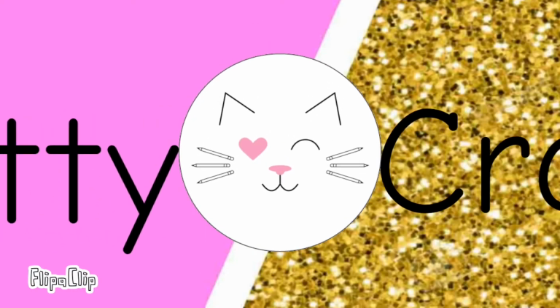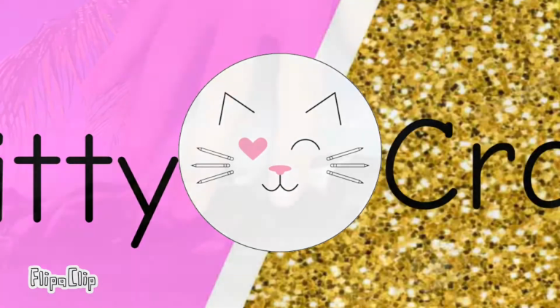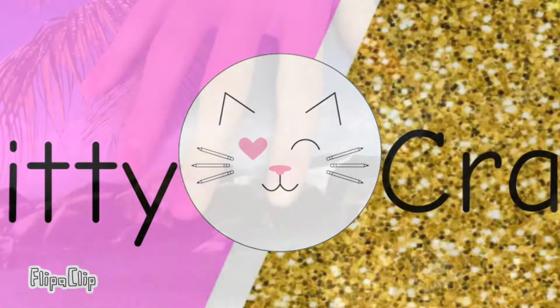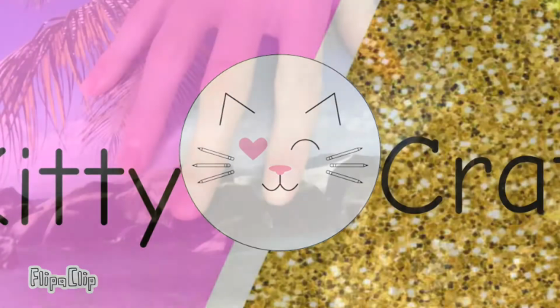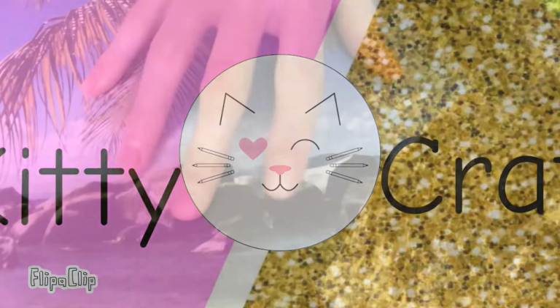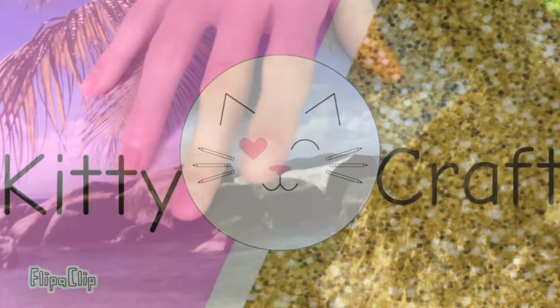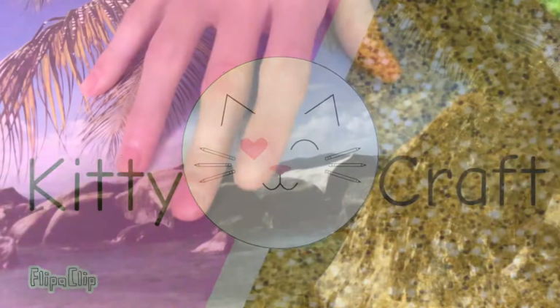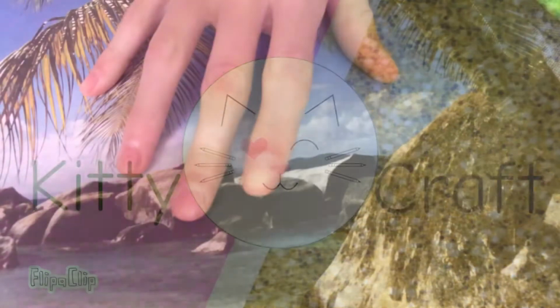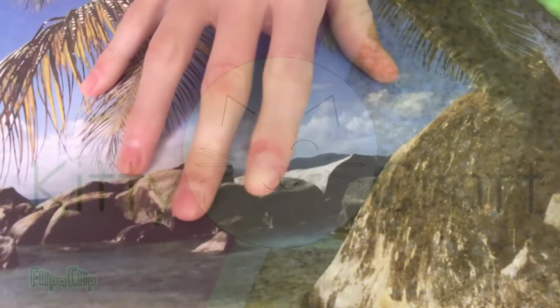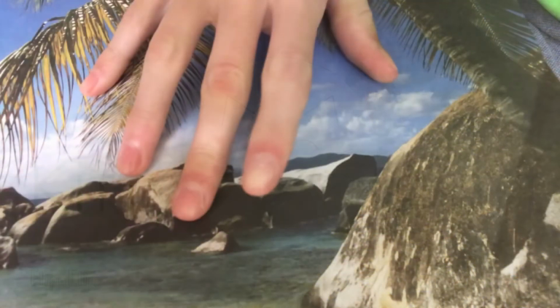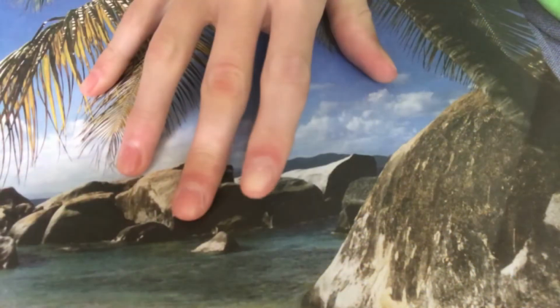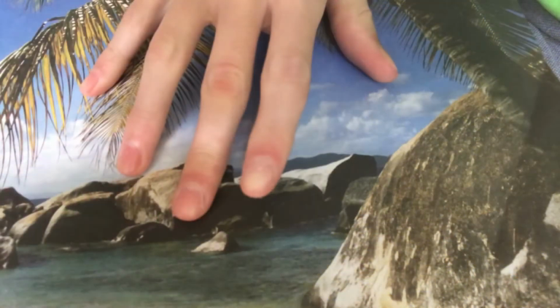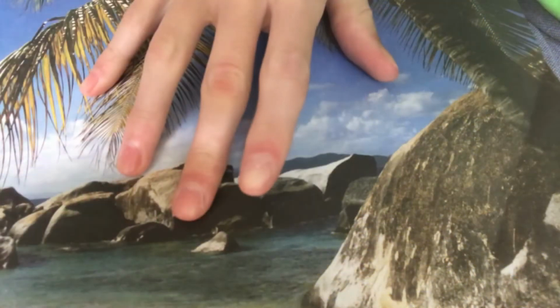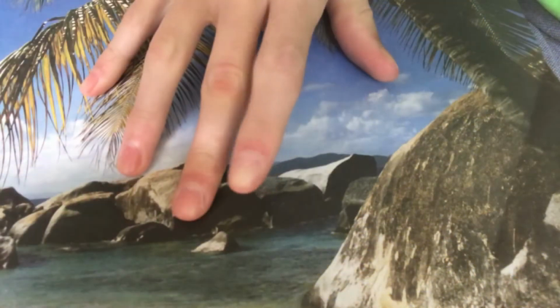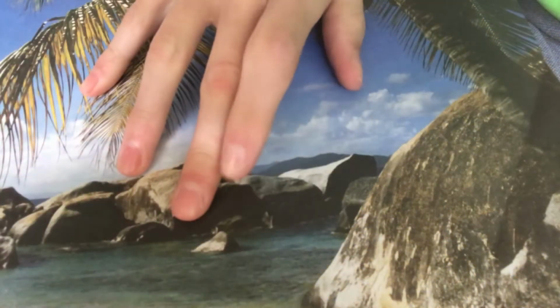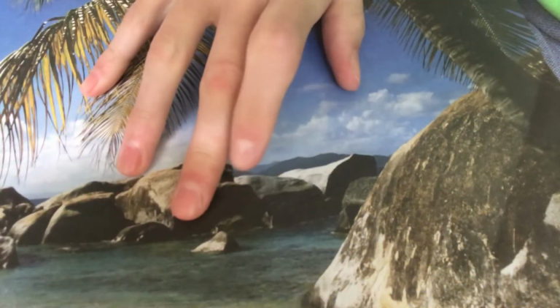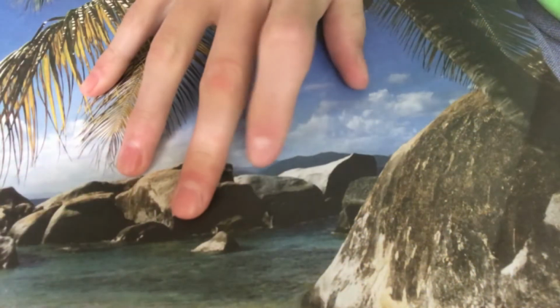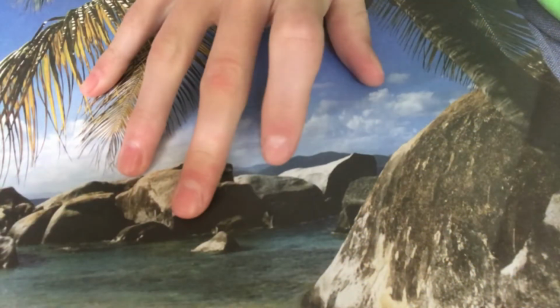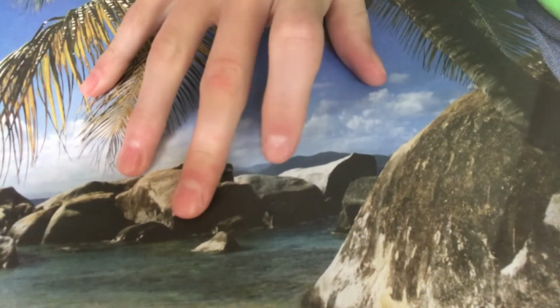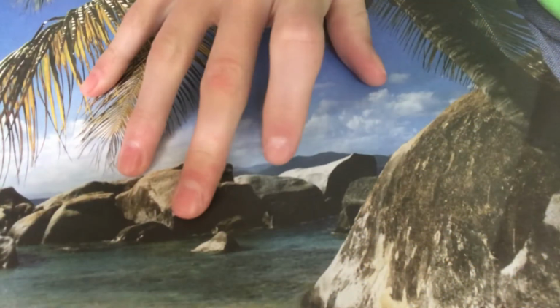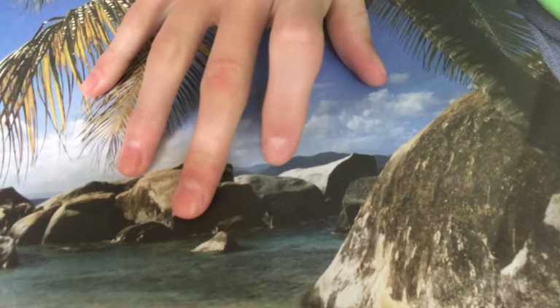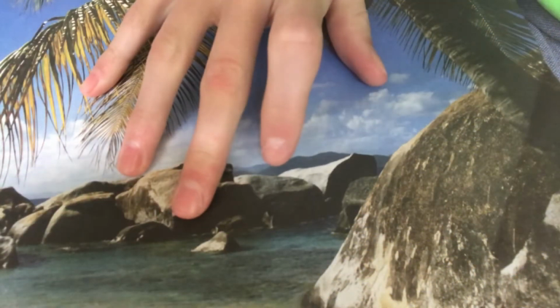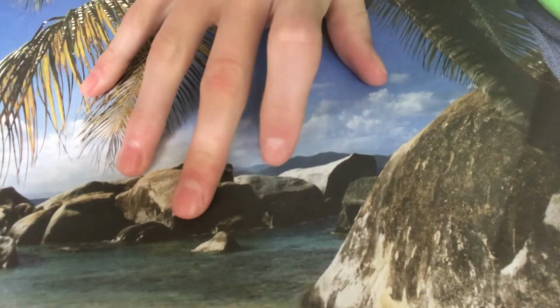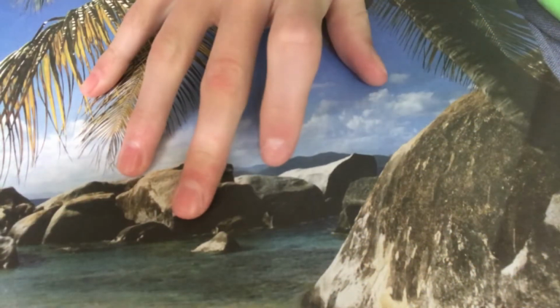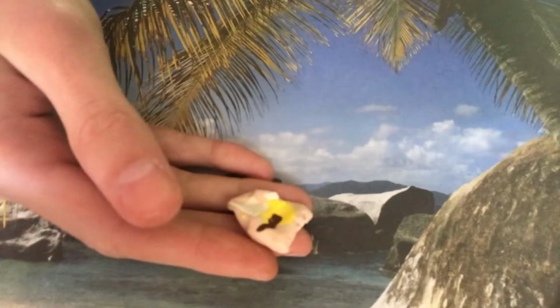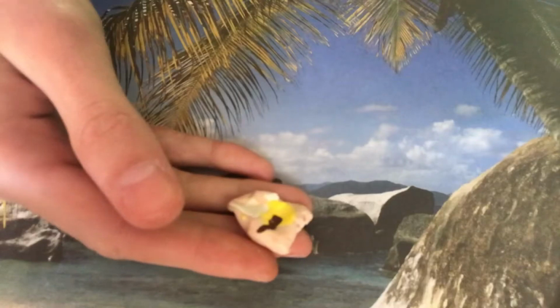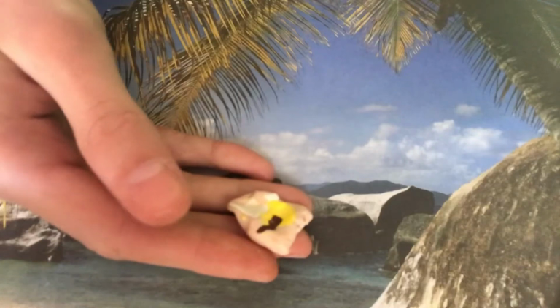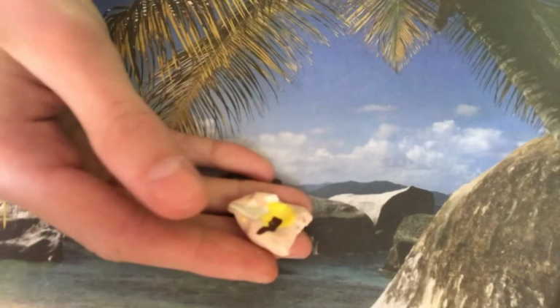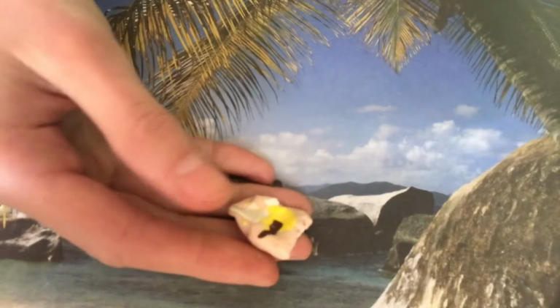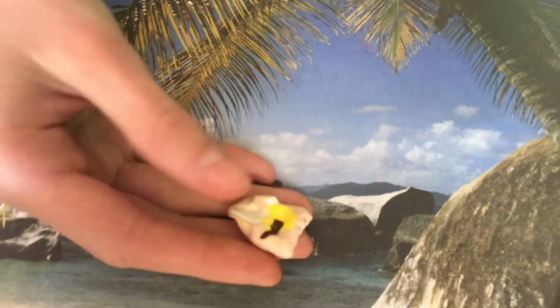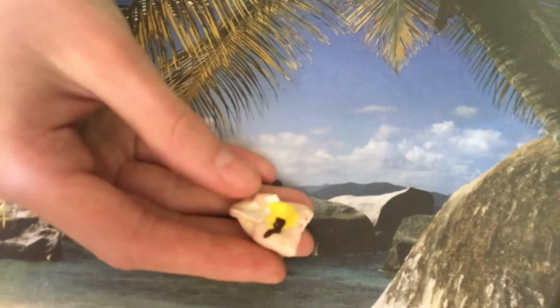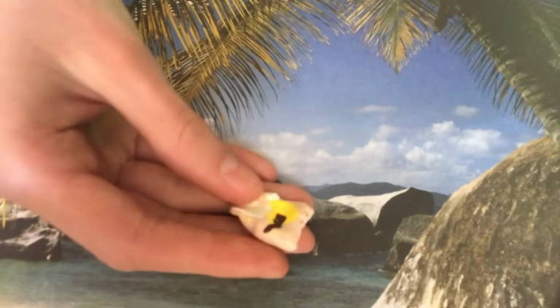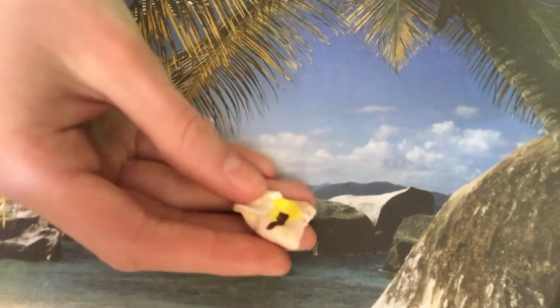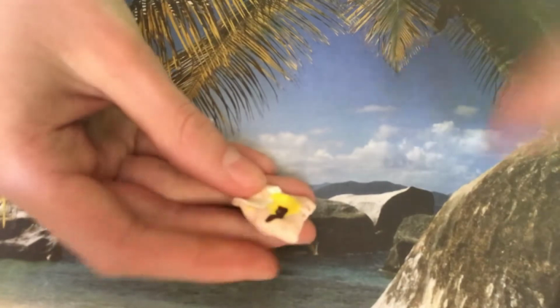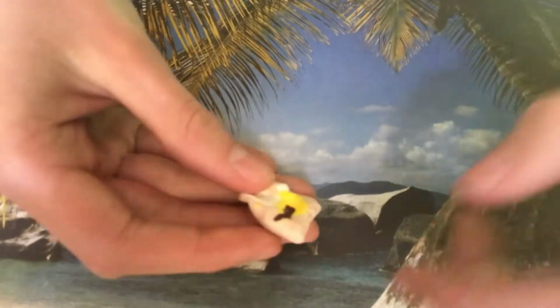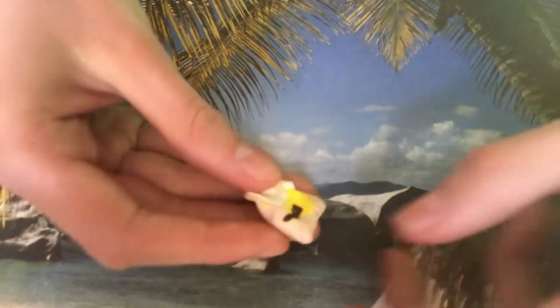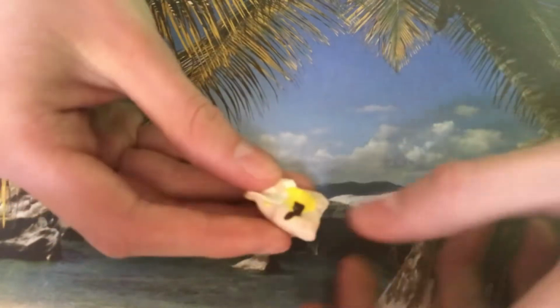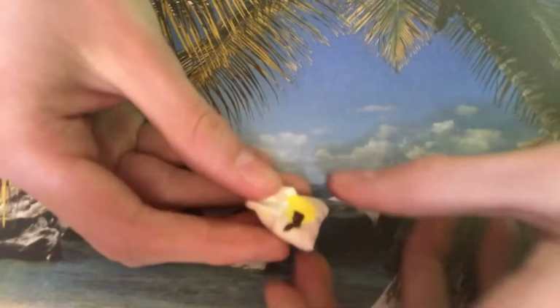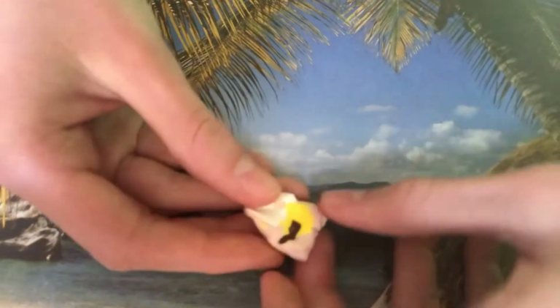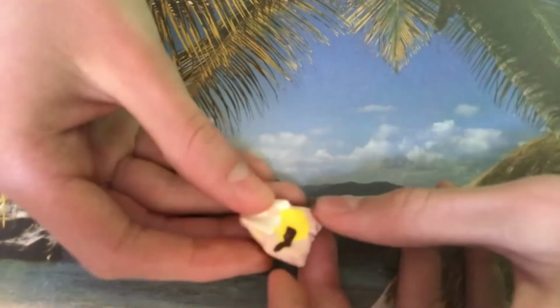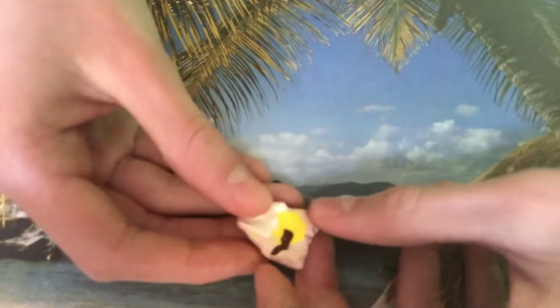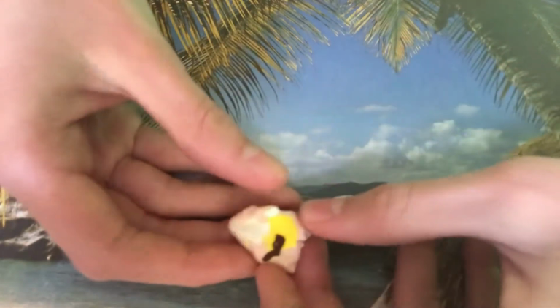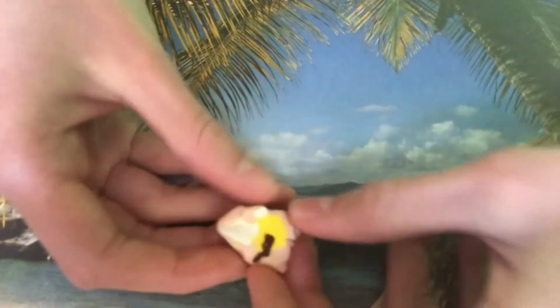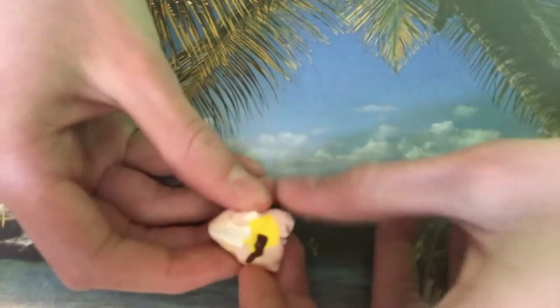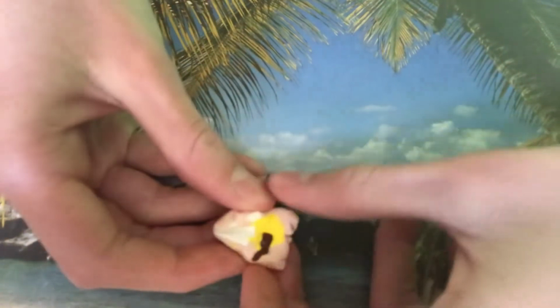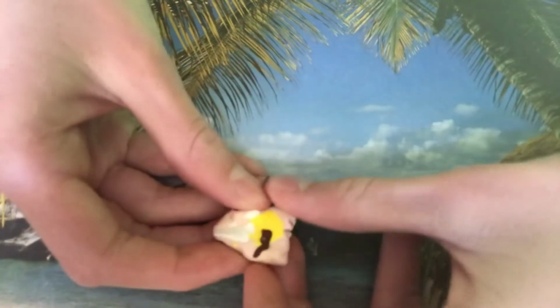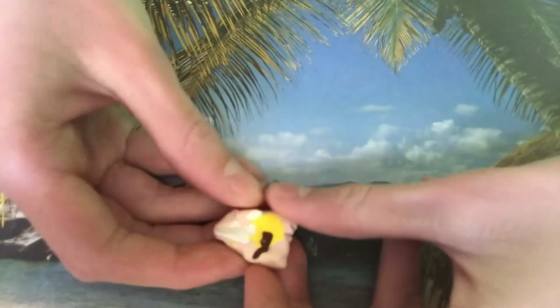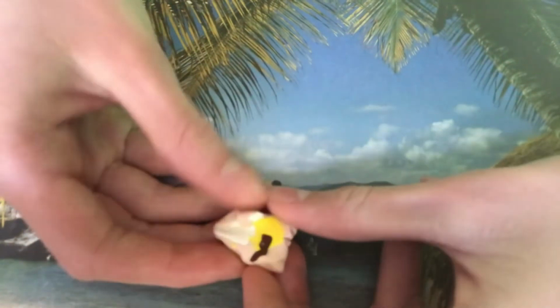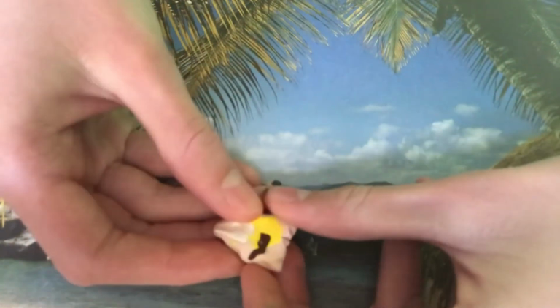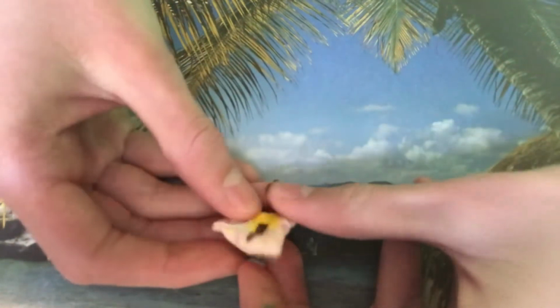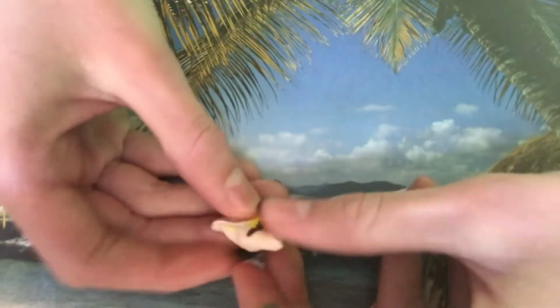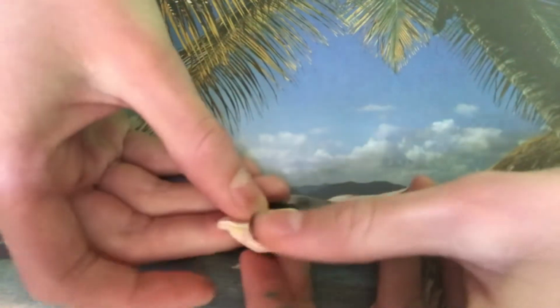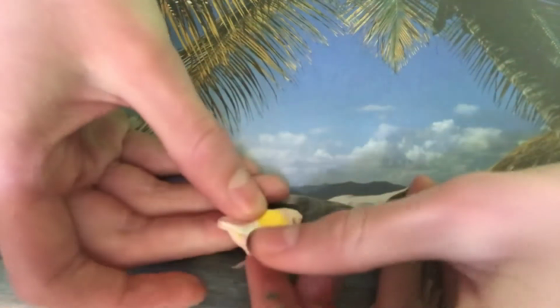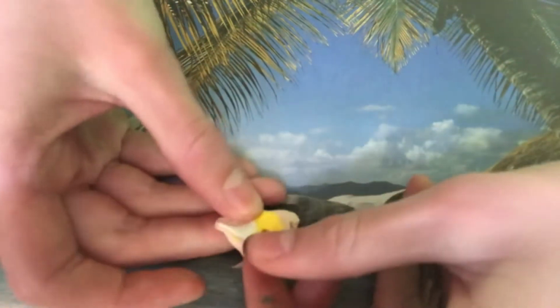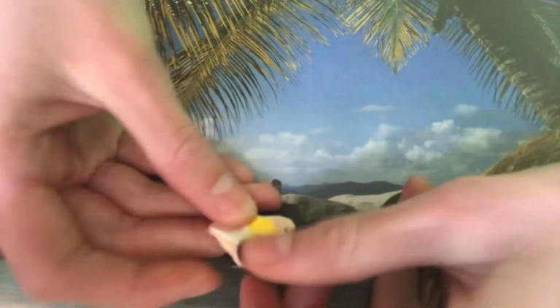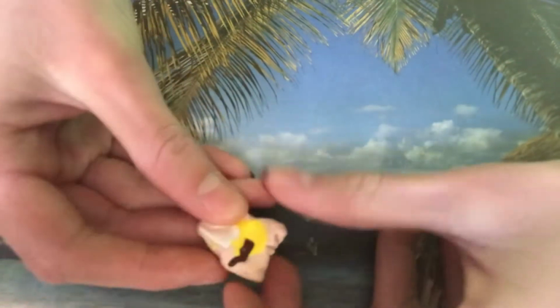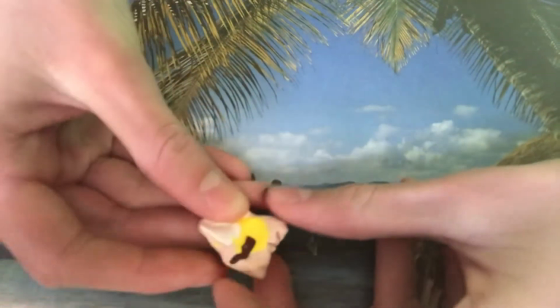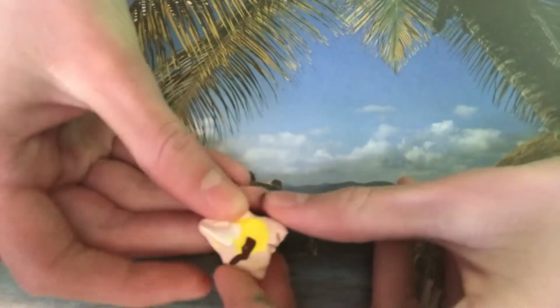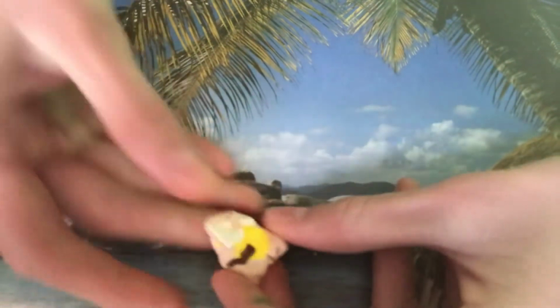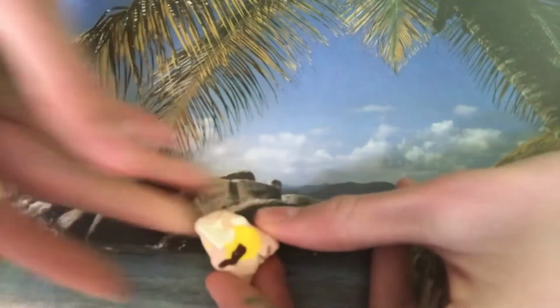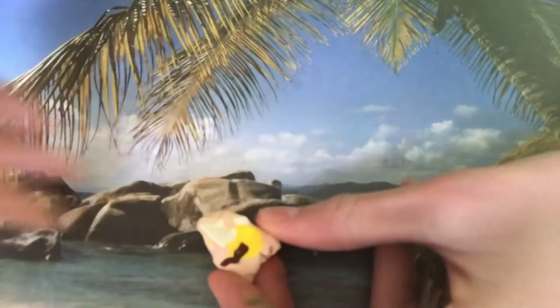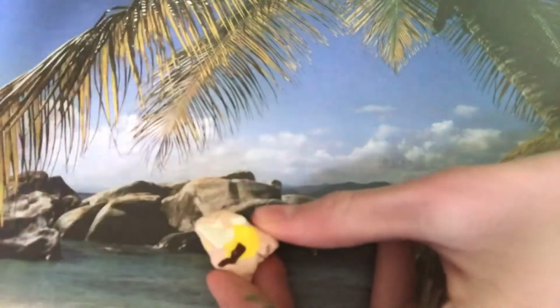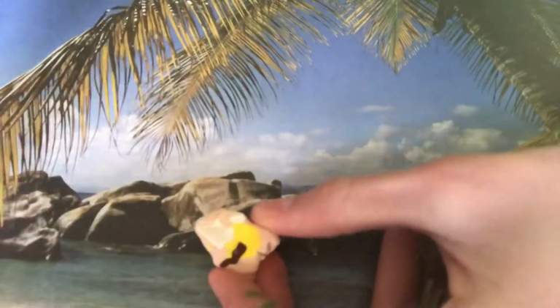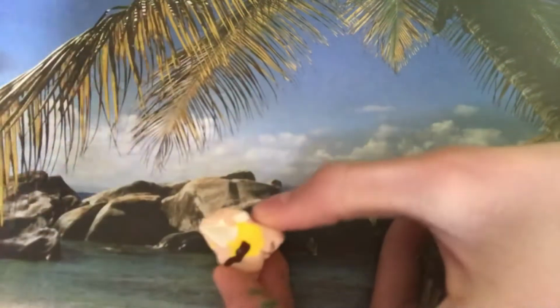Let's make some miniature pancakes and toppings. For the pancakes, I mix peach clay with a little white, brown, and yellow.